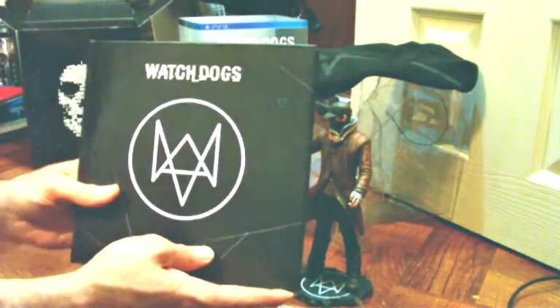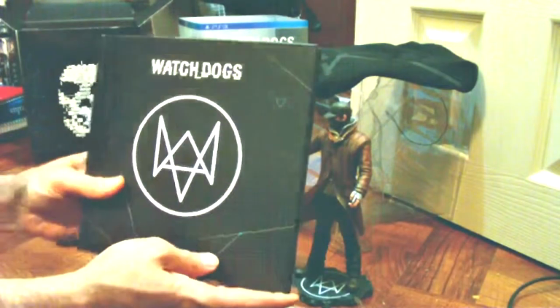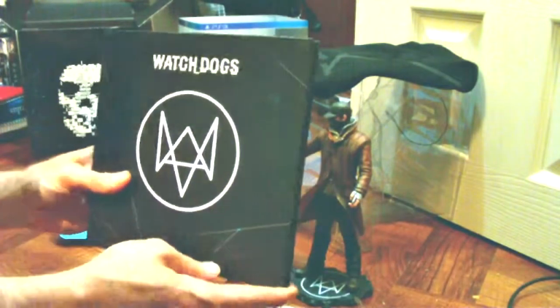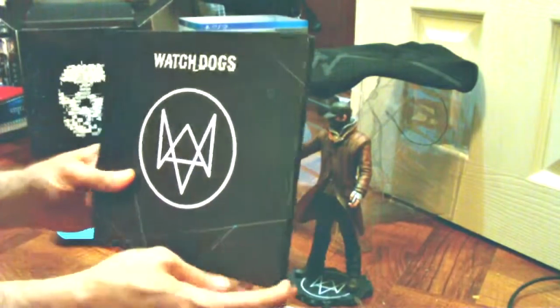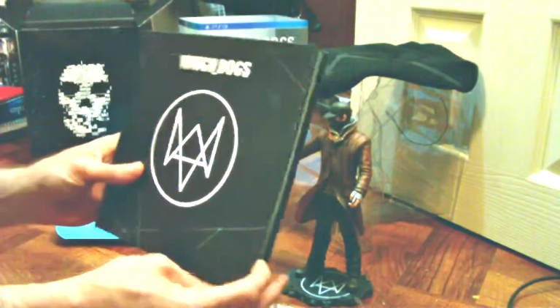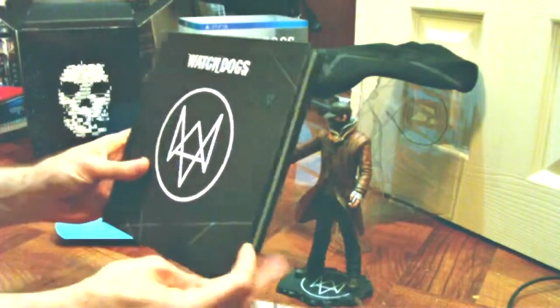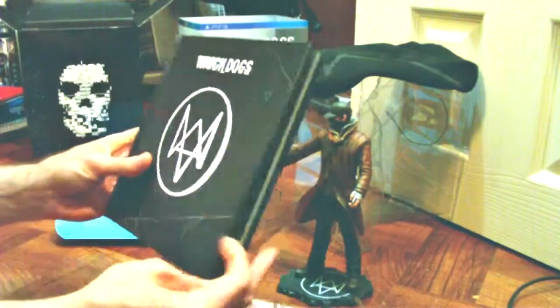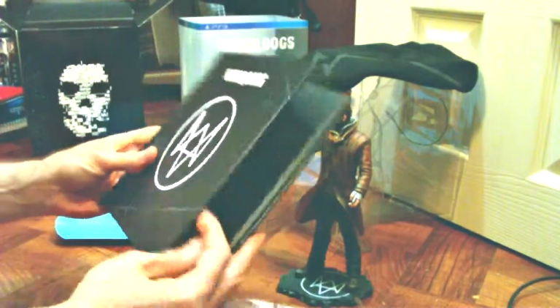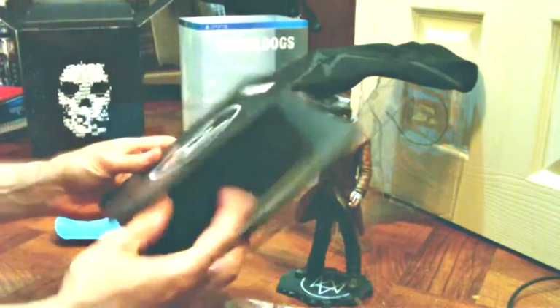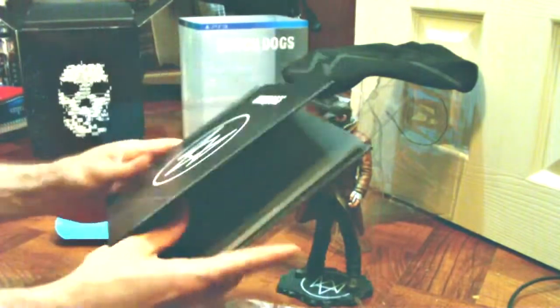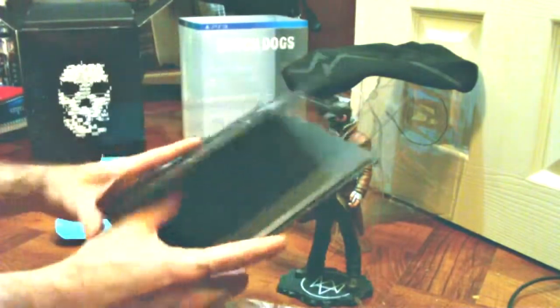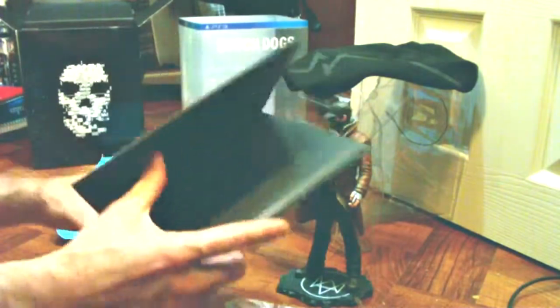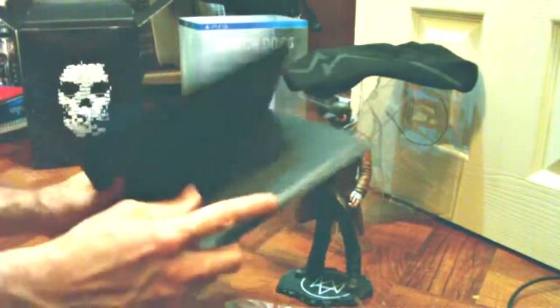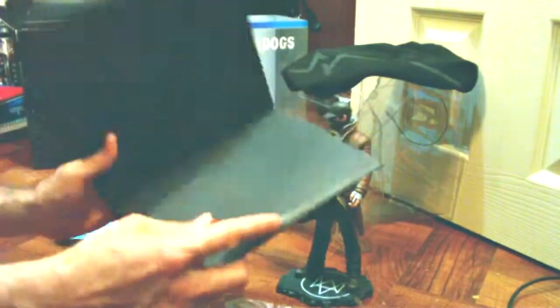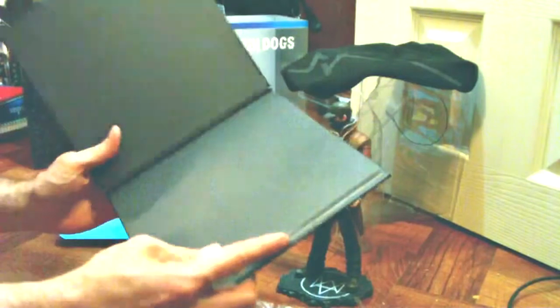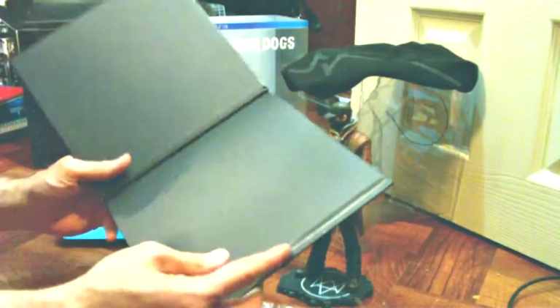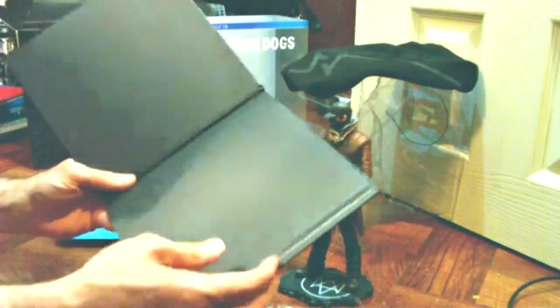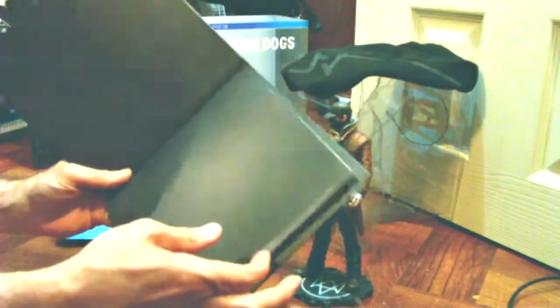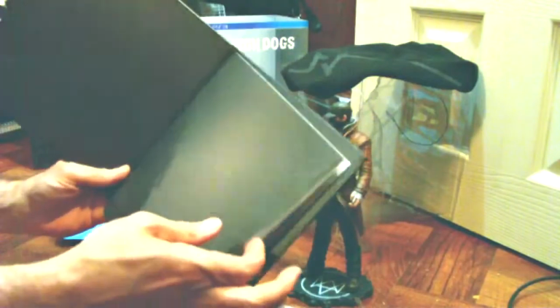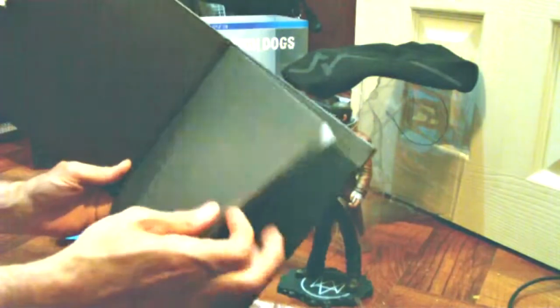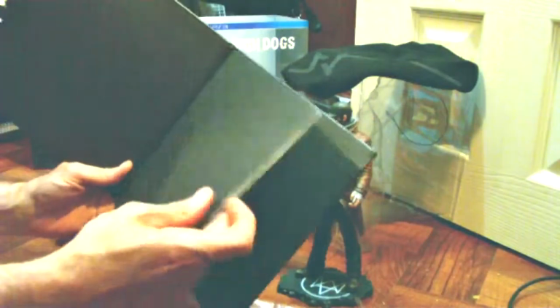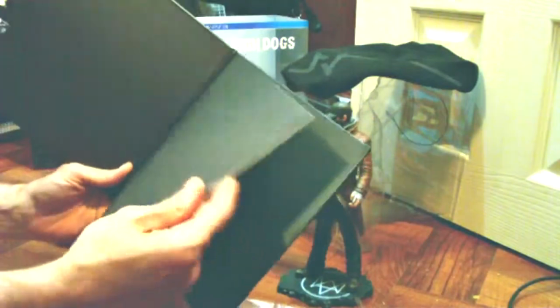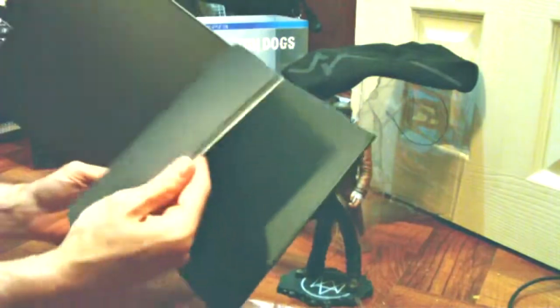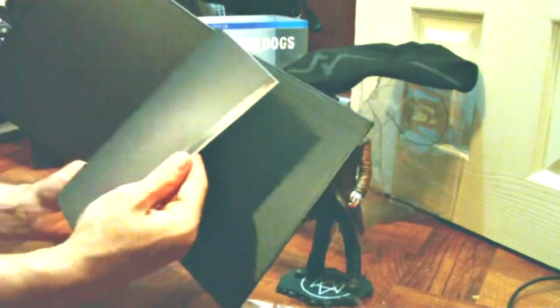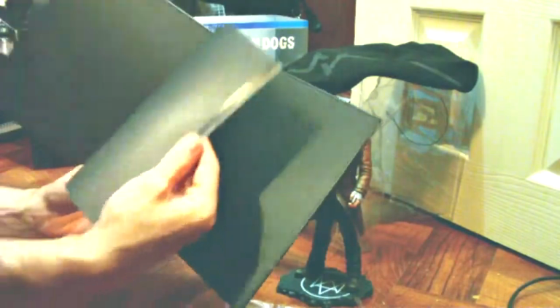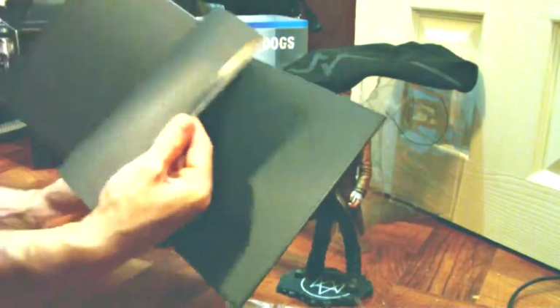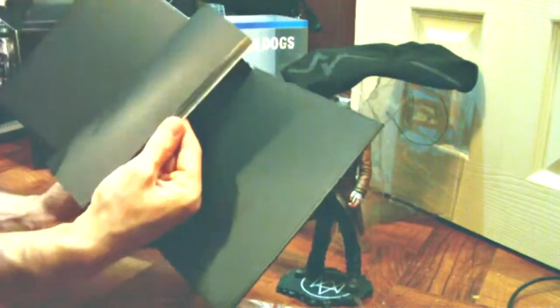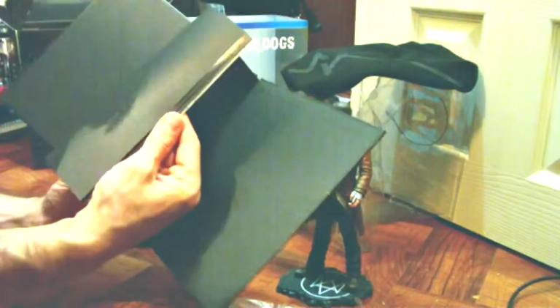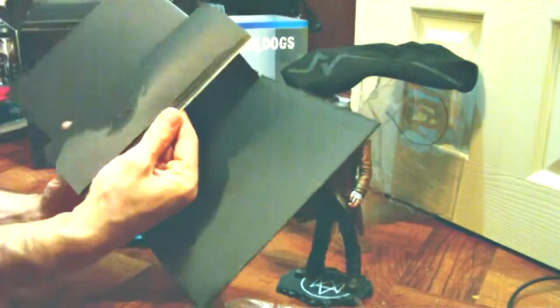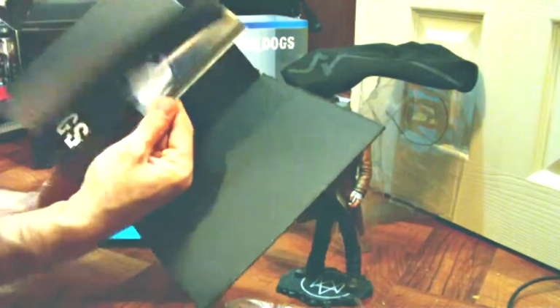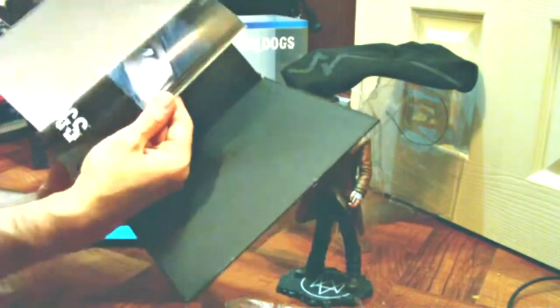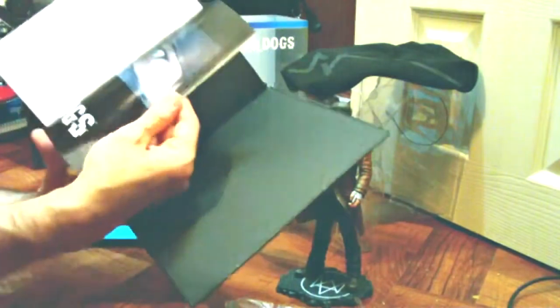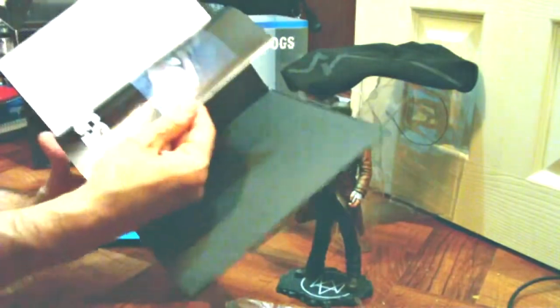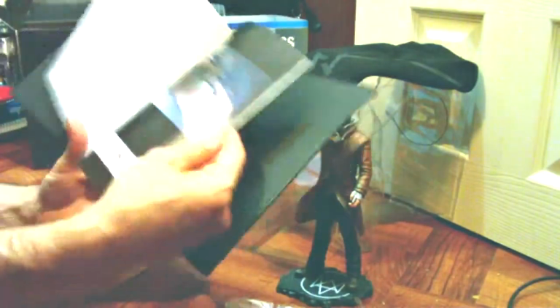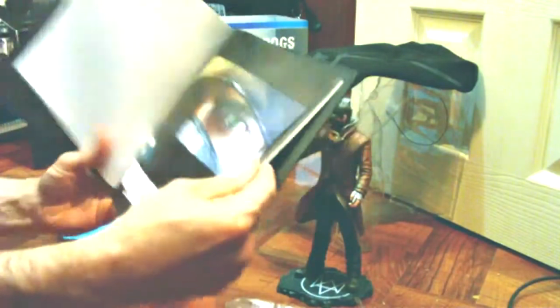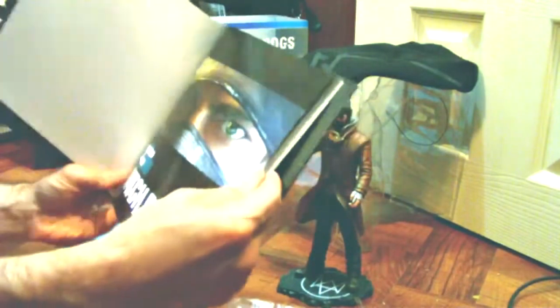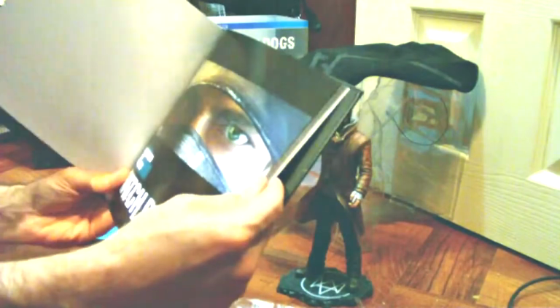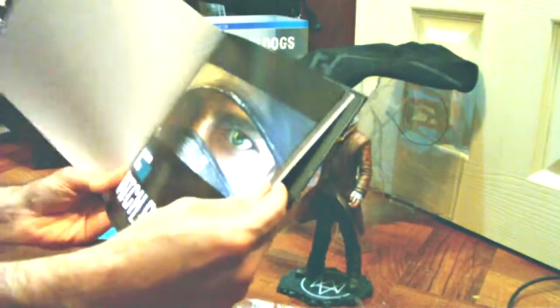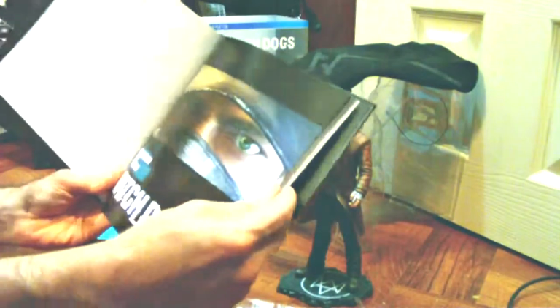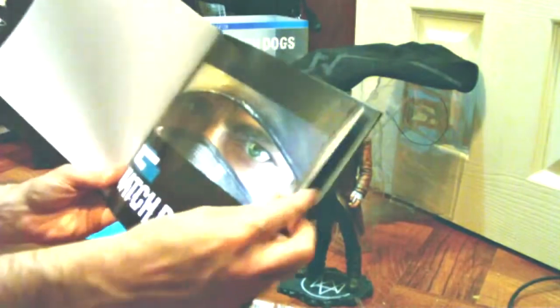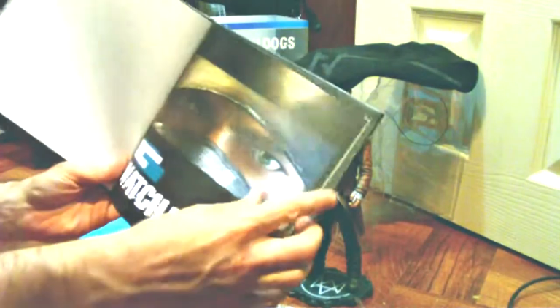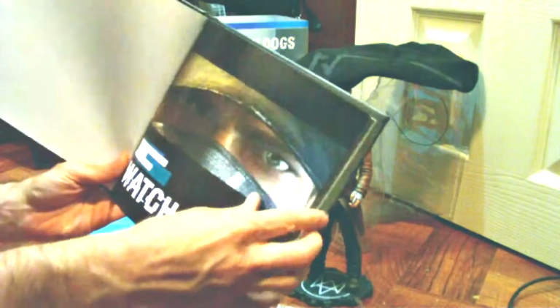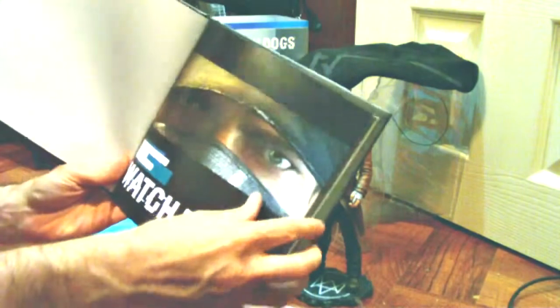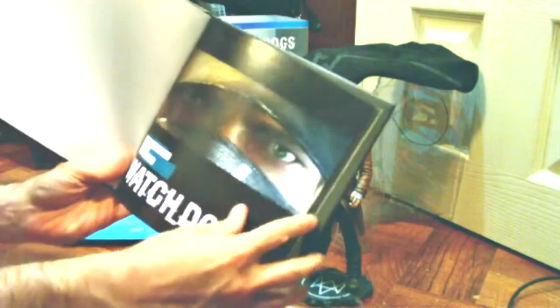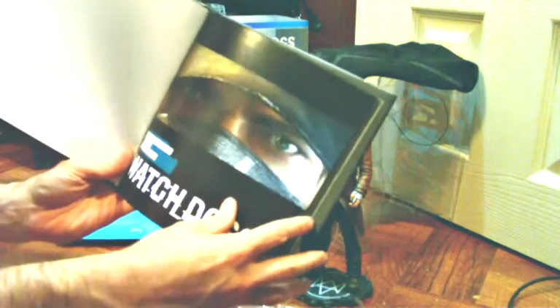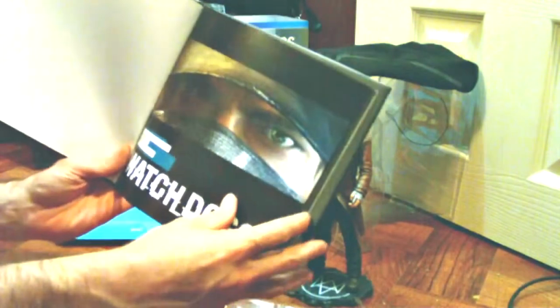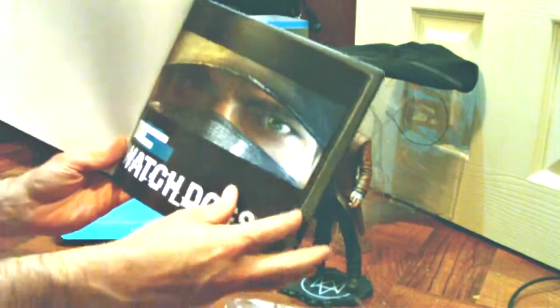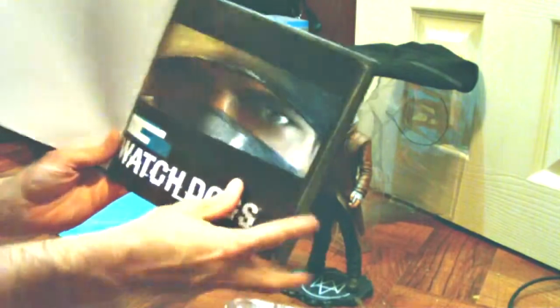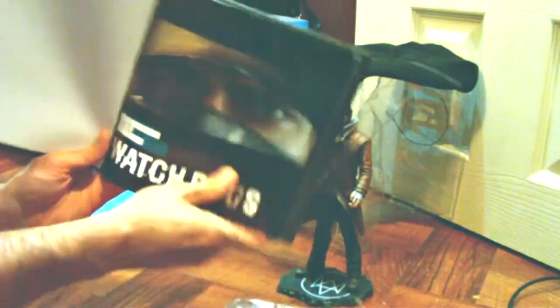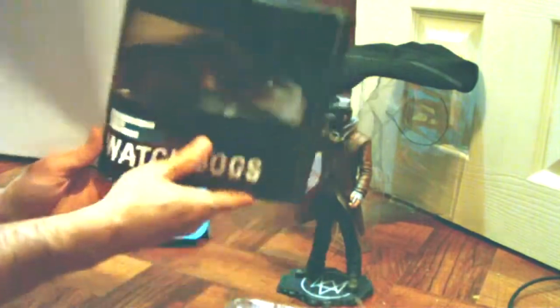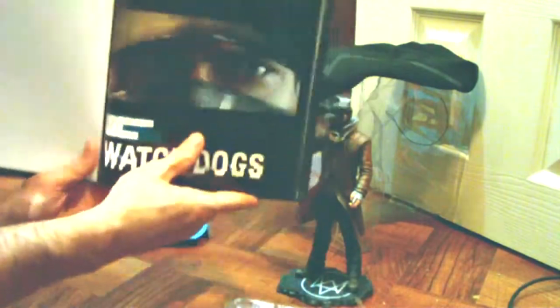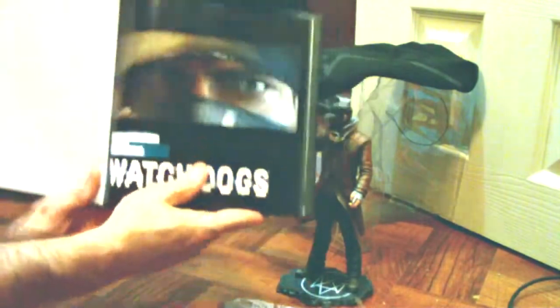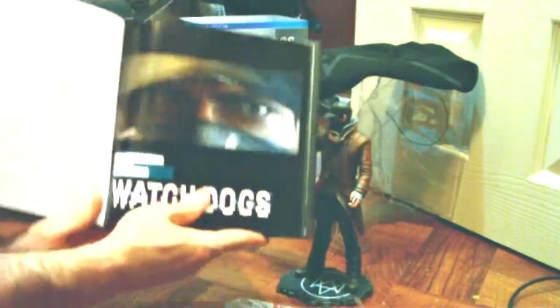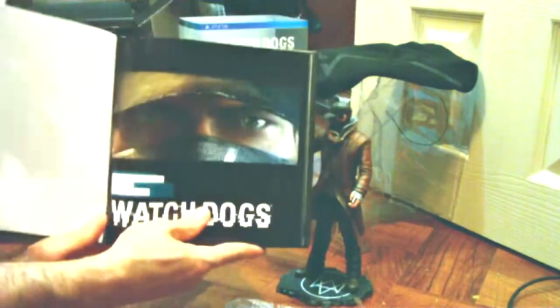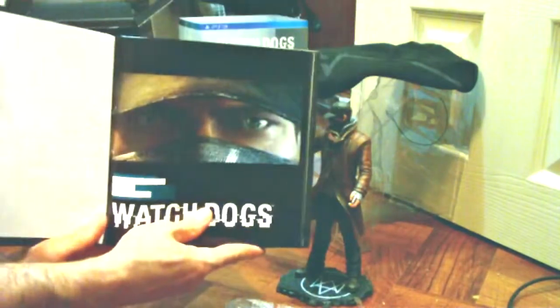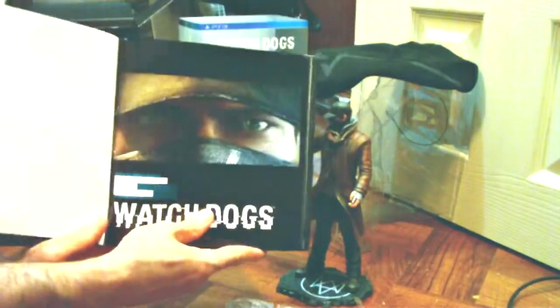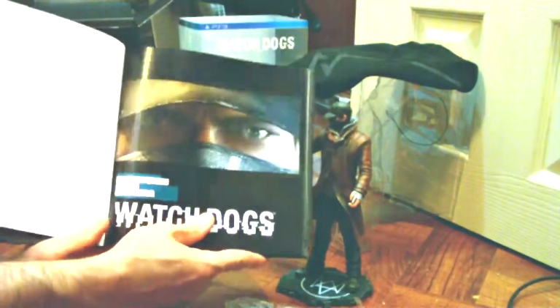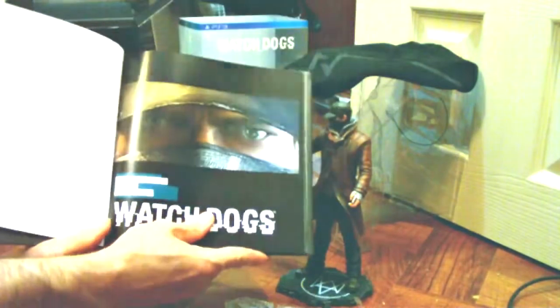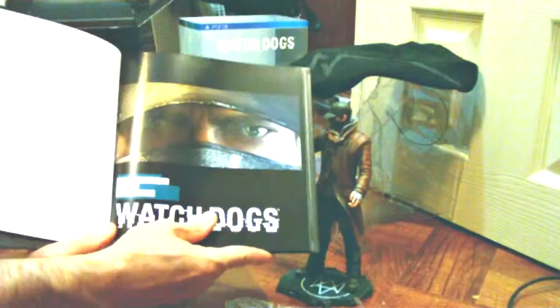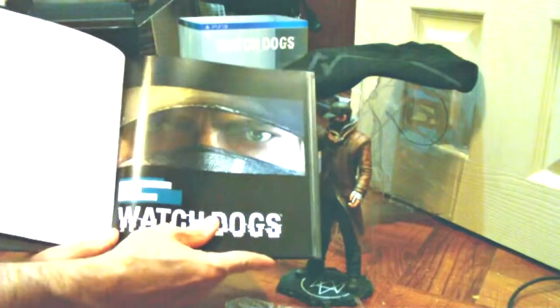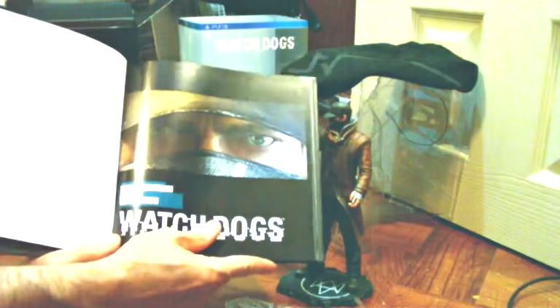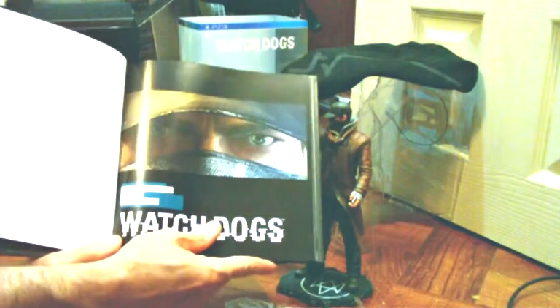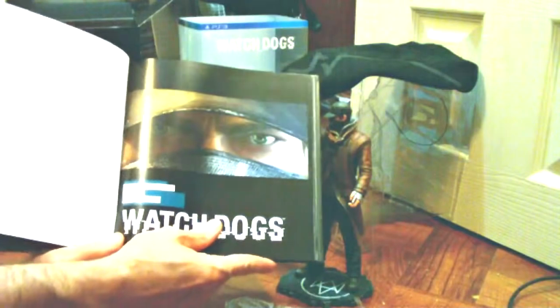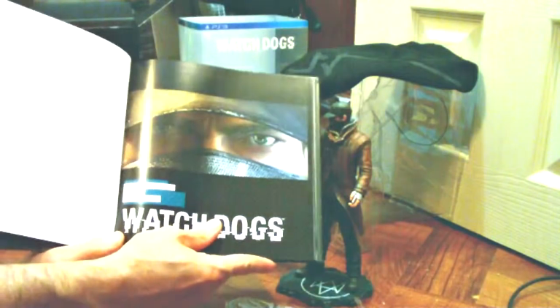Watch Dogs — maybe this is the art book. Watch Dogs is our book.